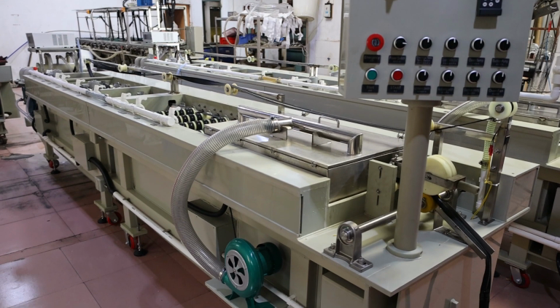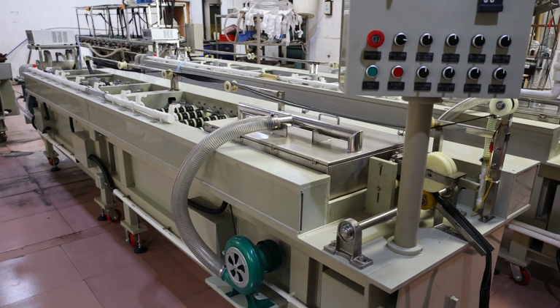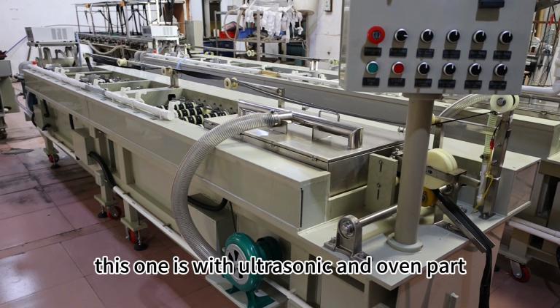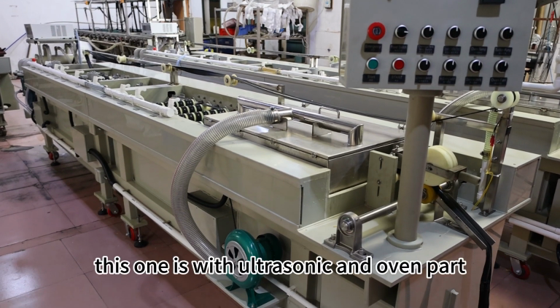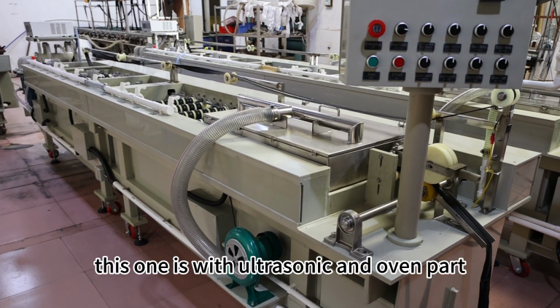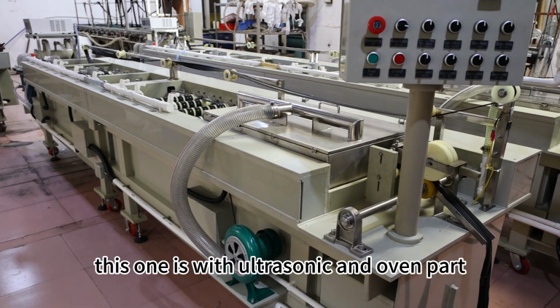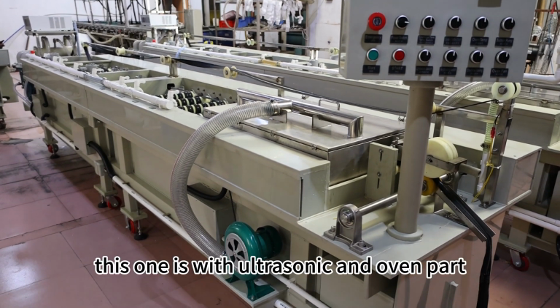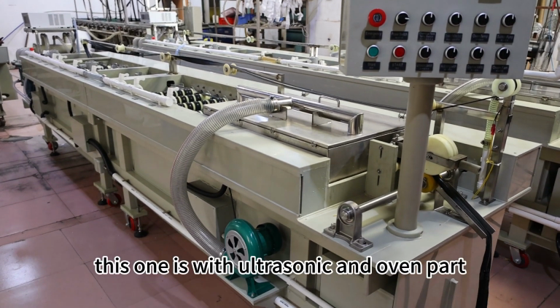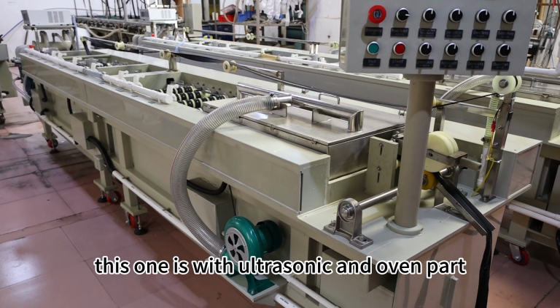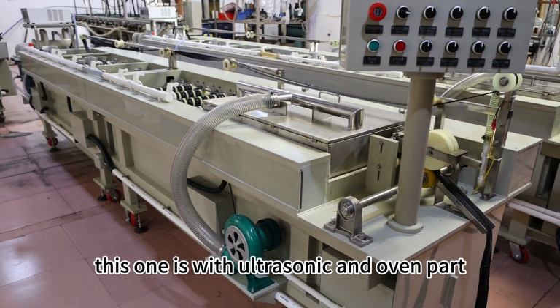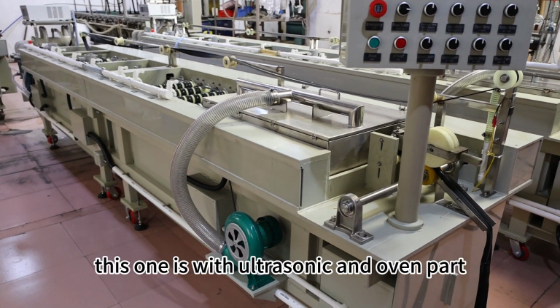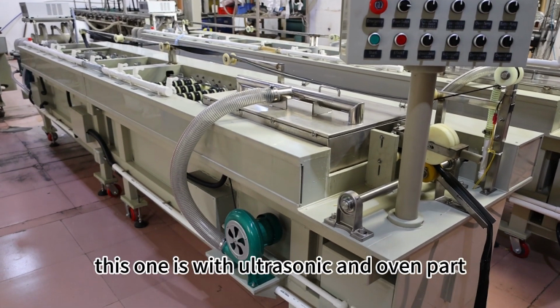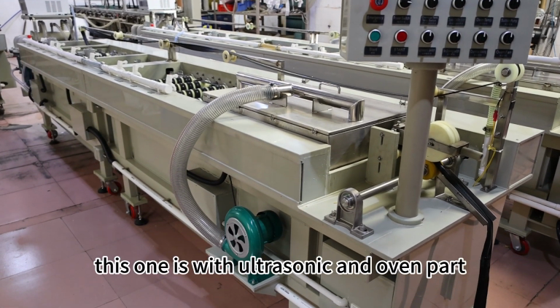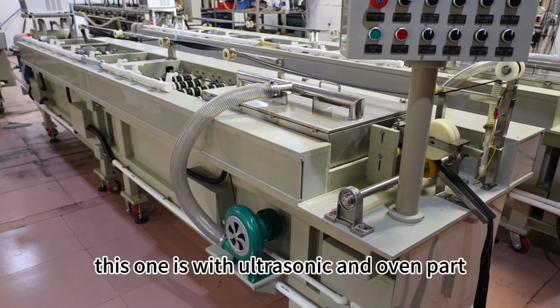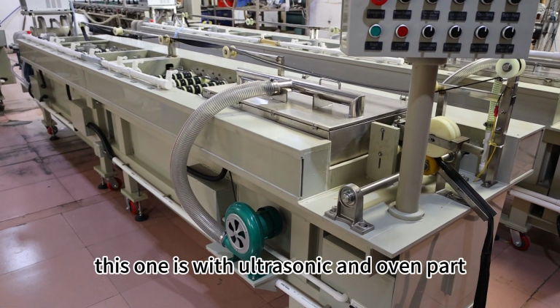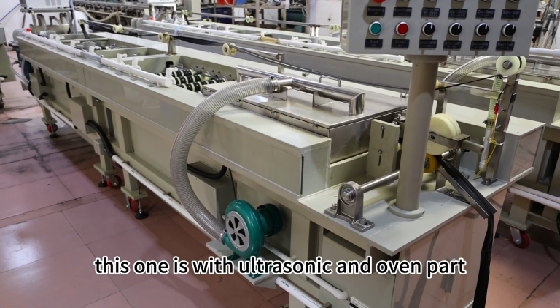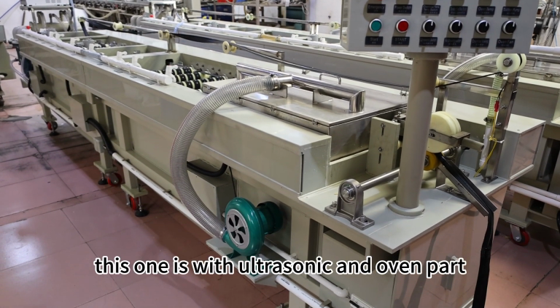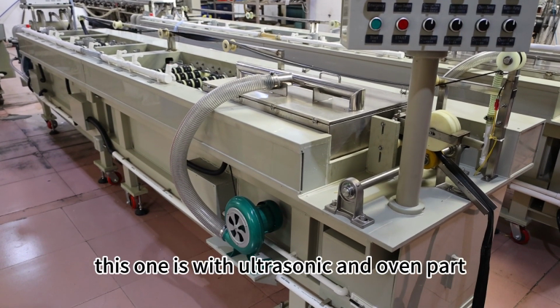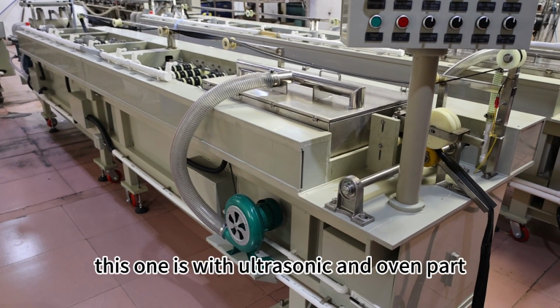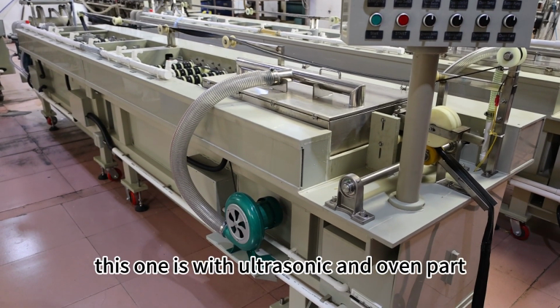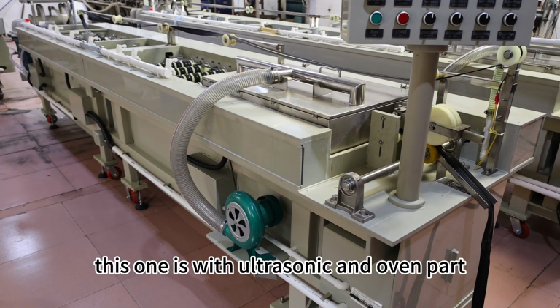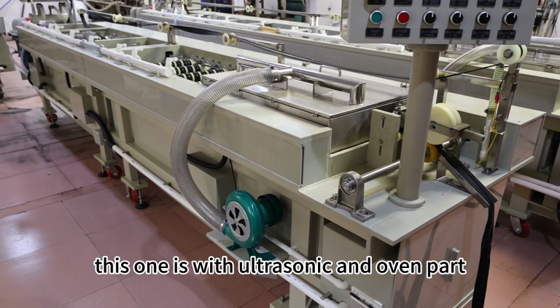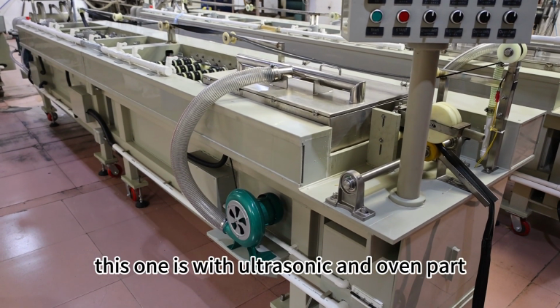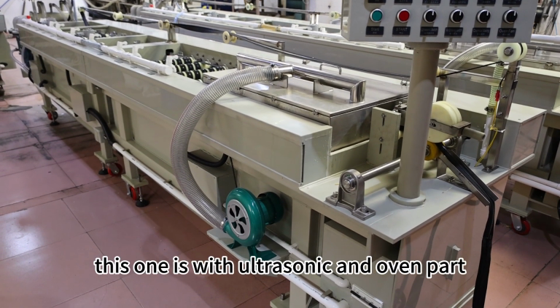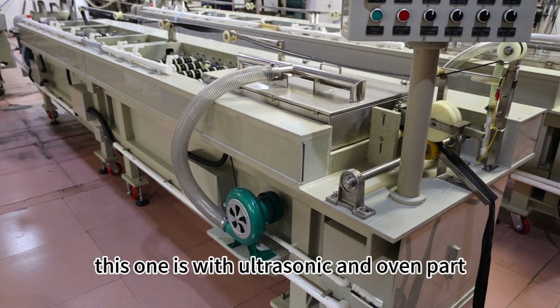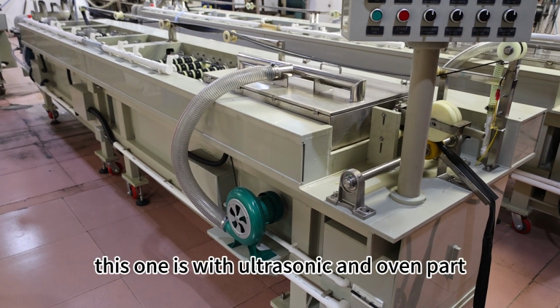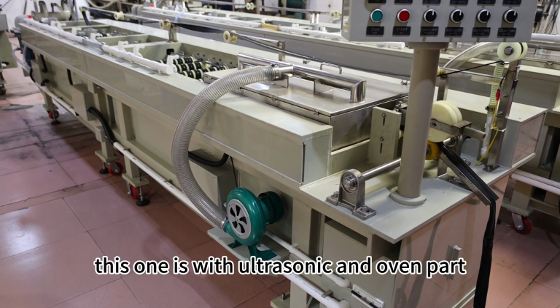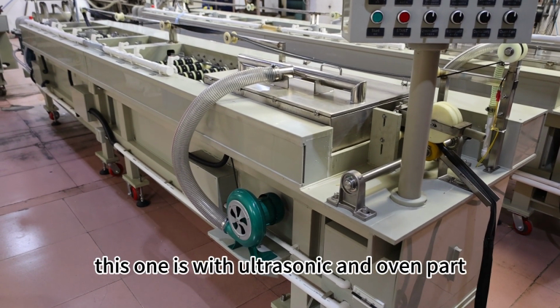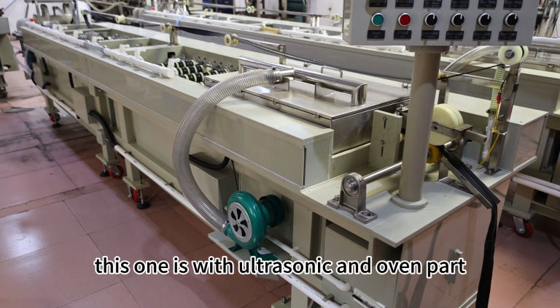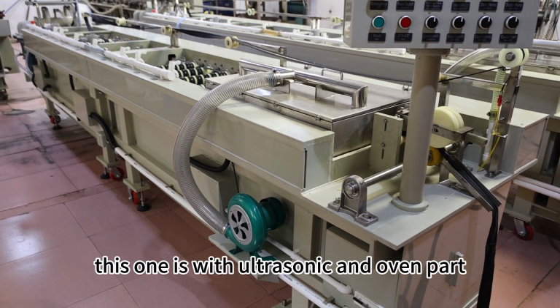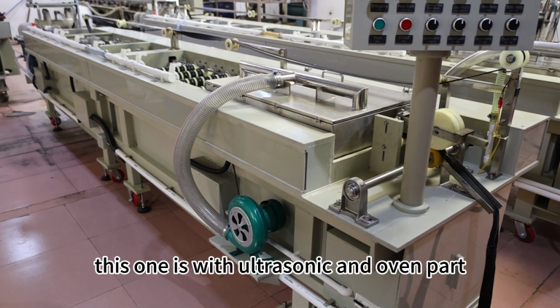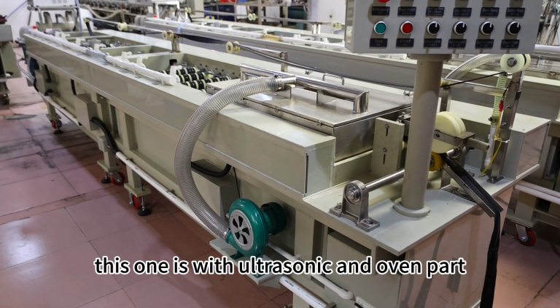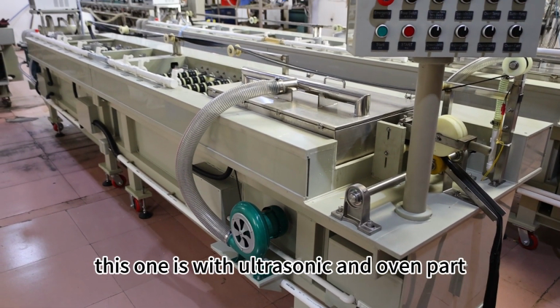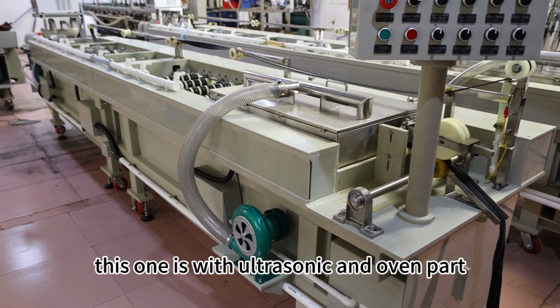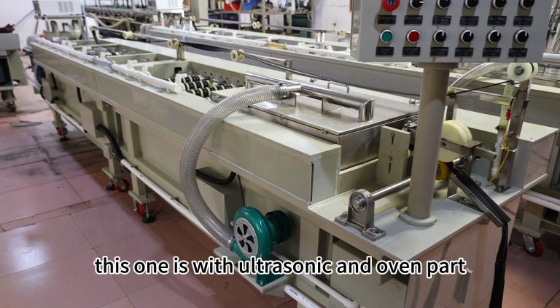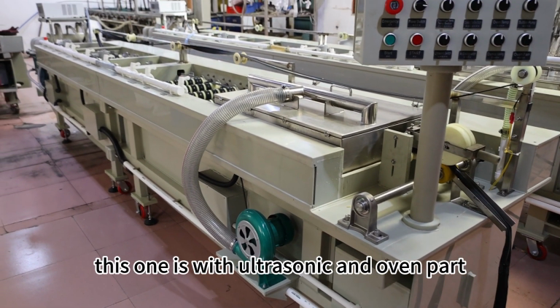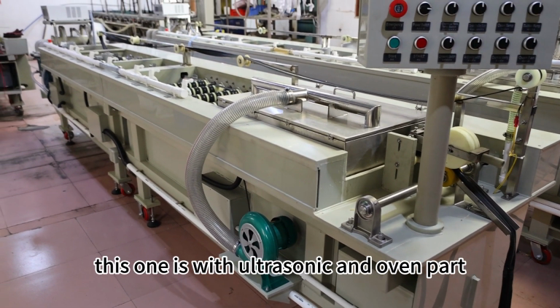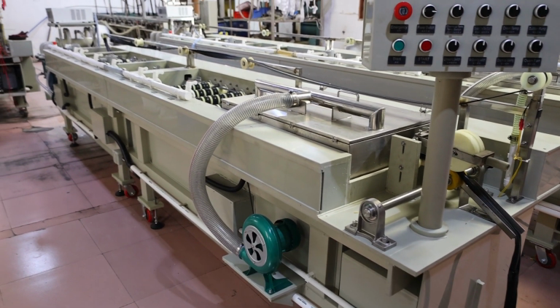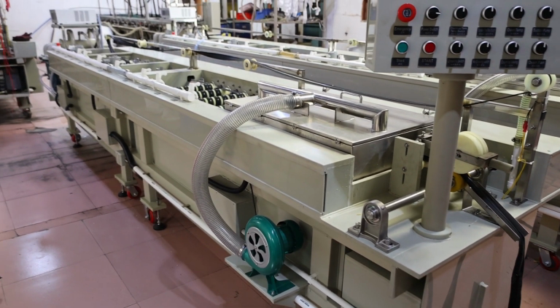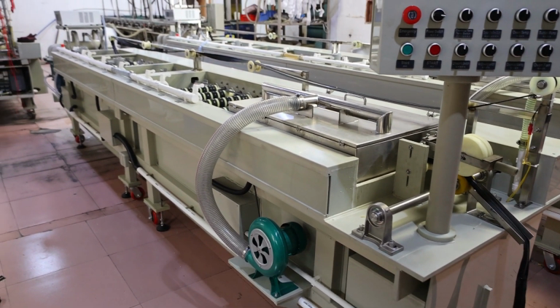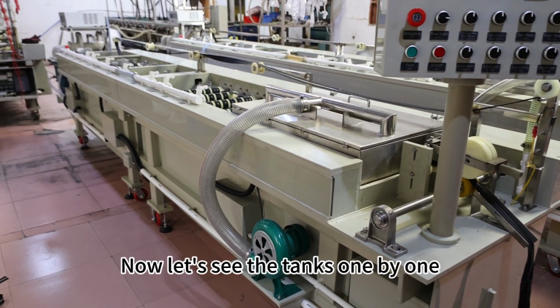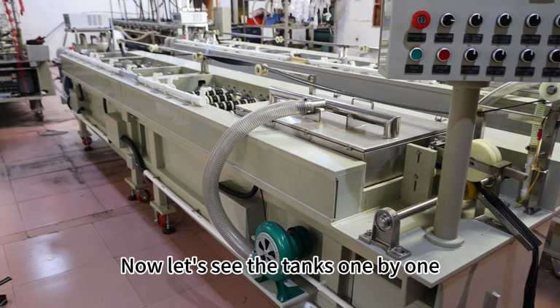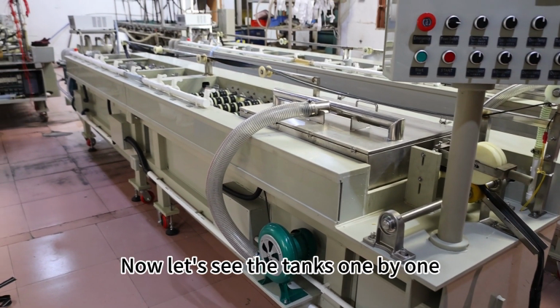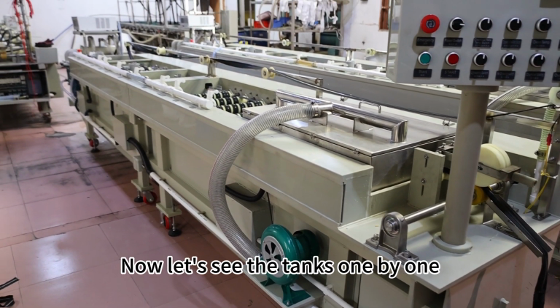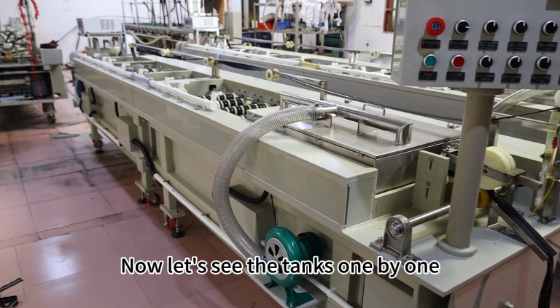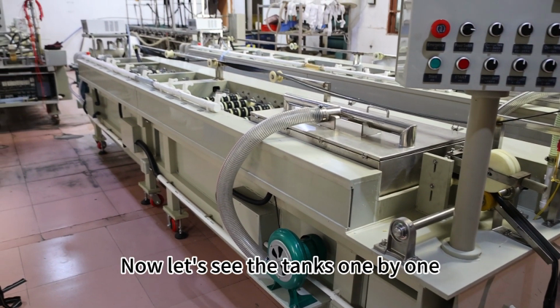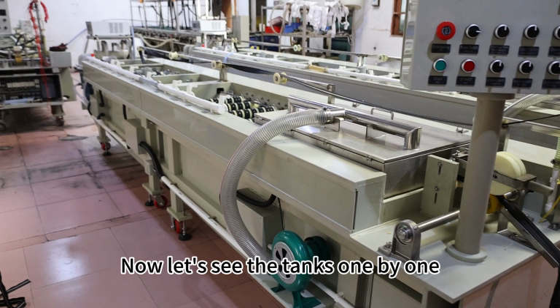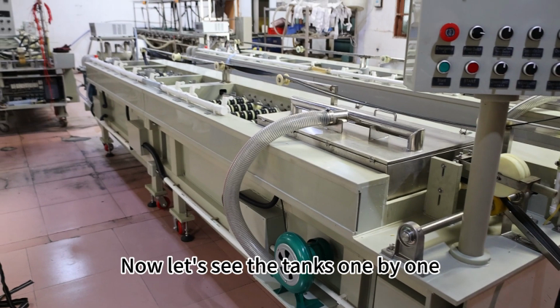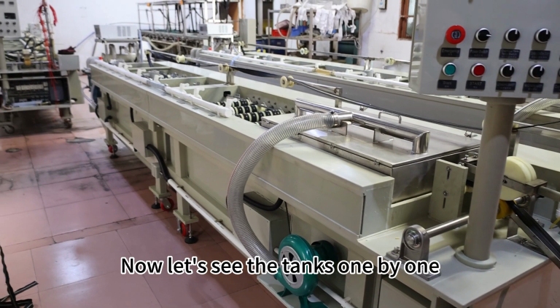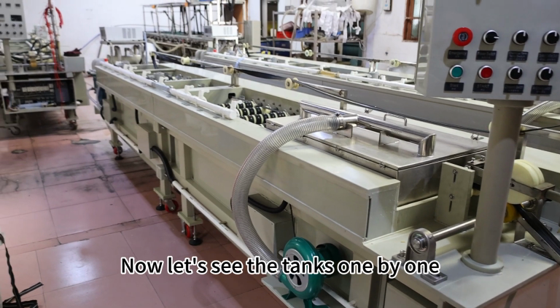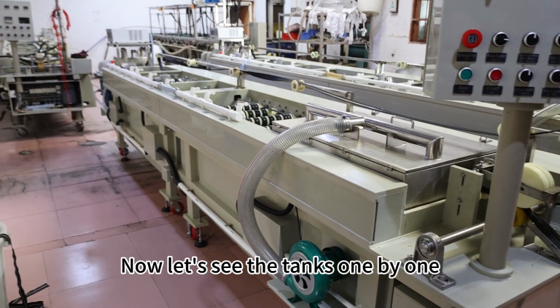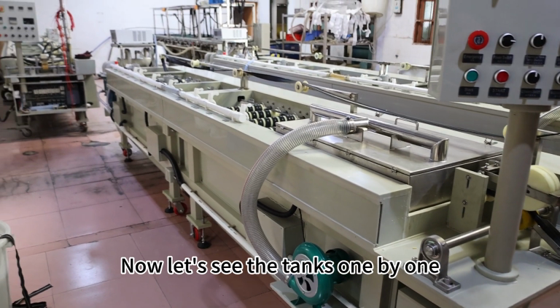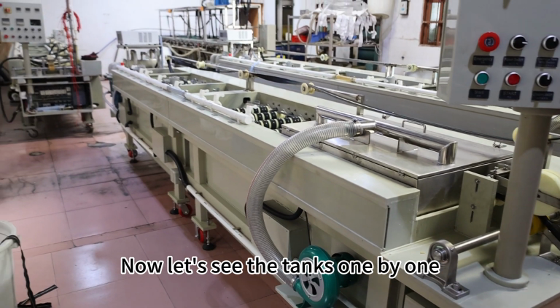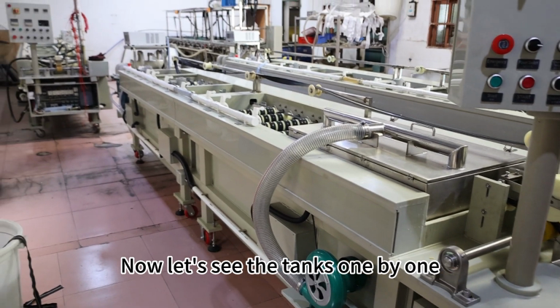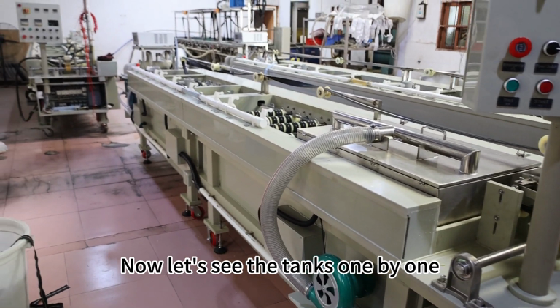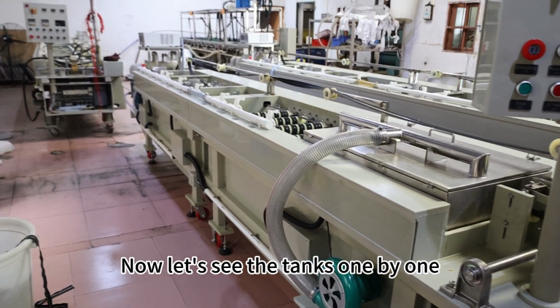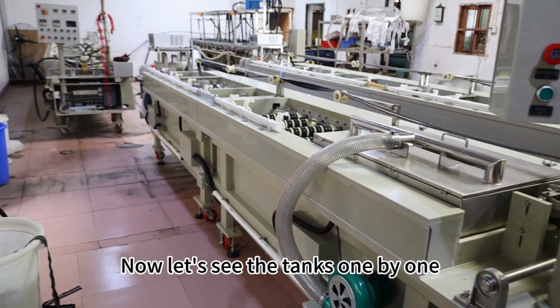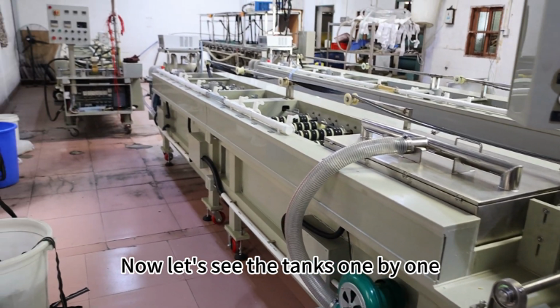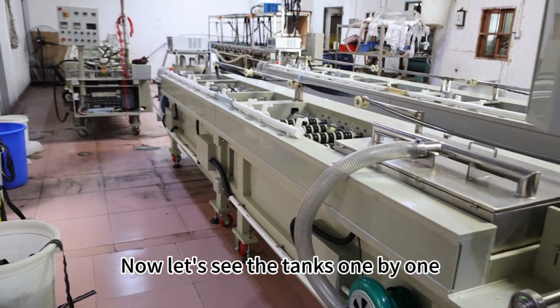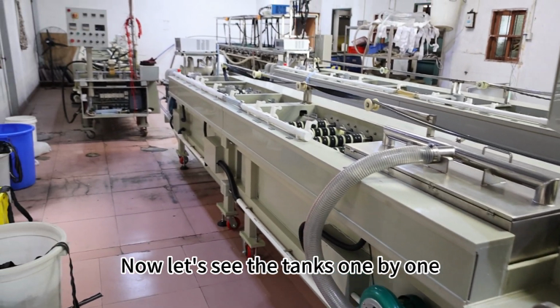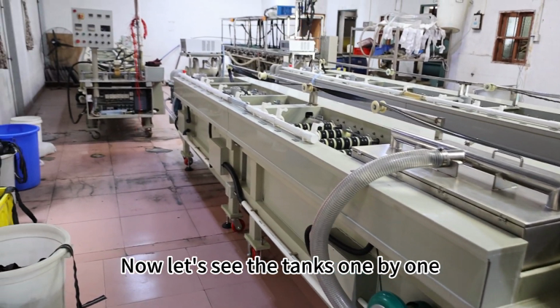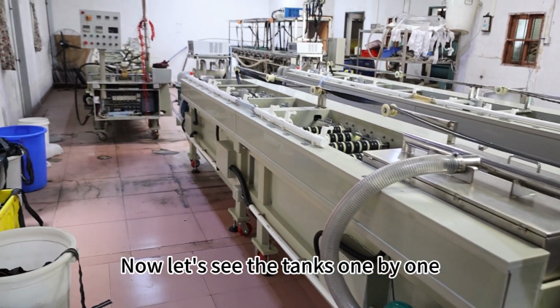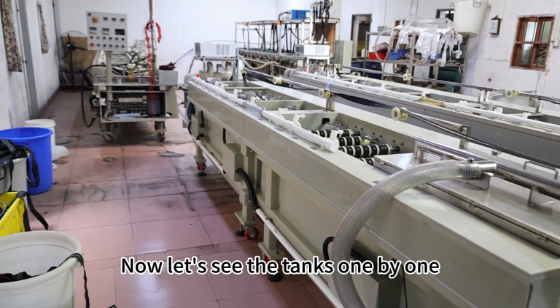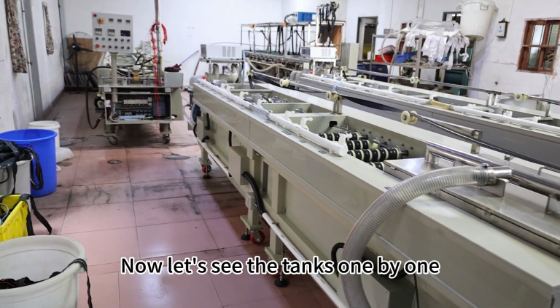This one is for rinse, autosonic and oven parts. Now let's see the tanks one by one.